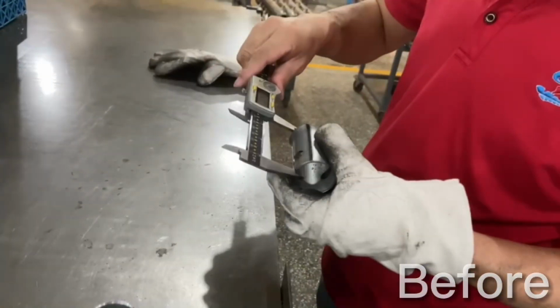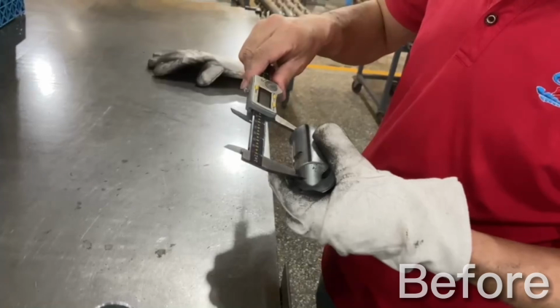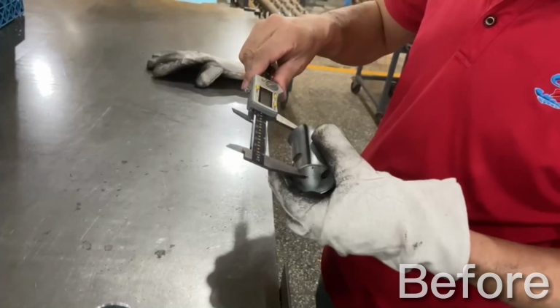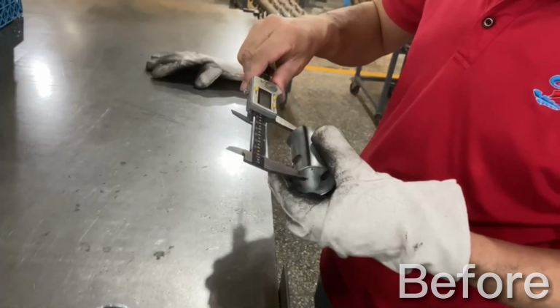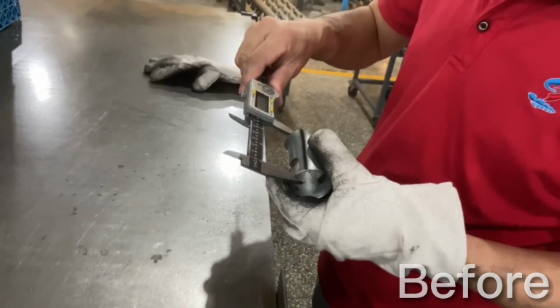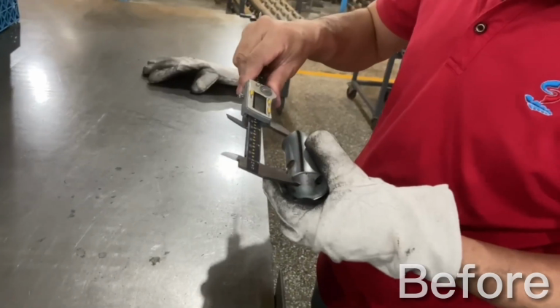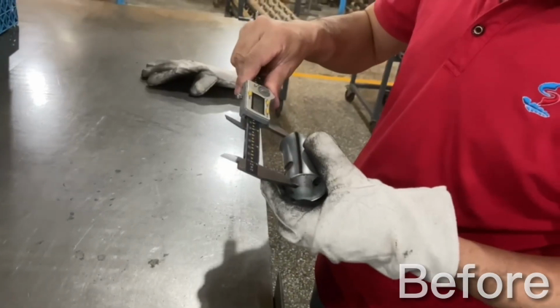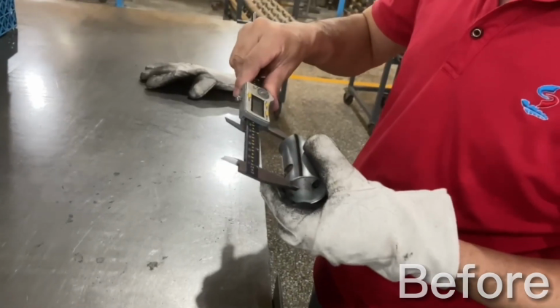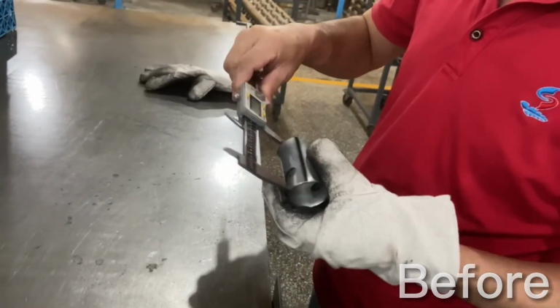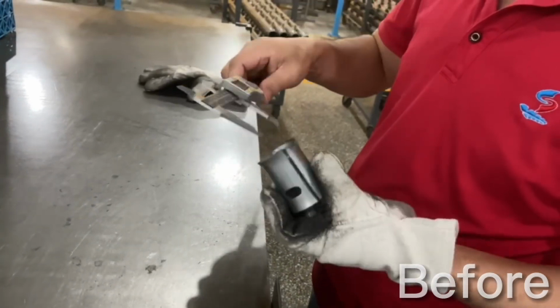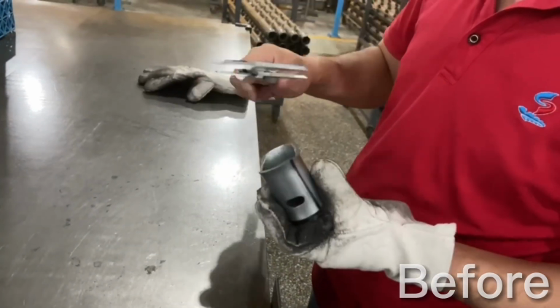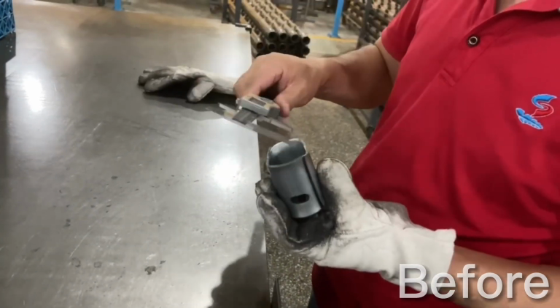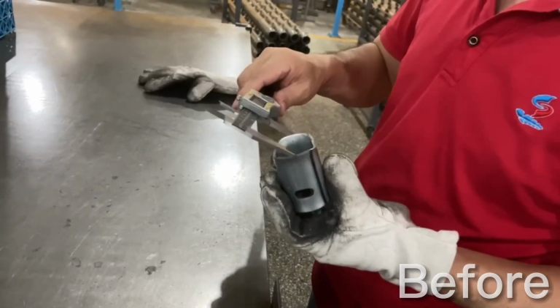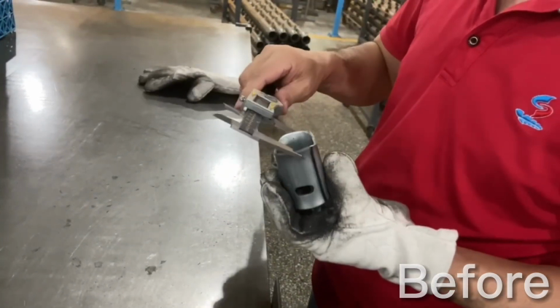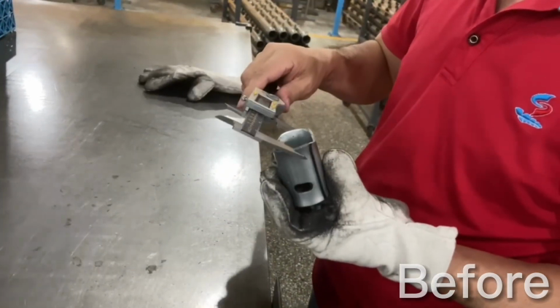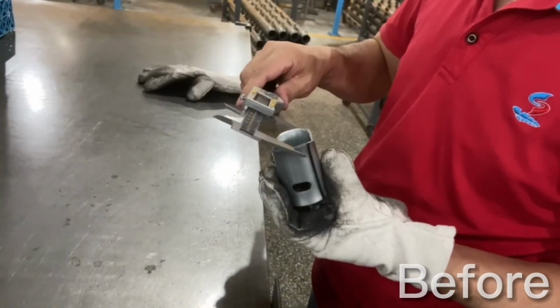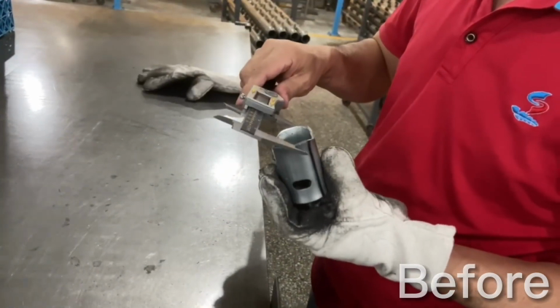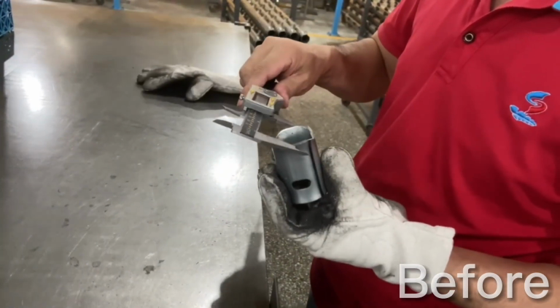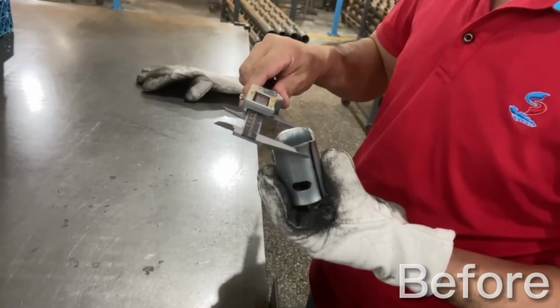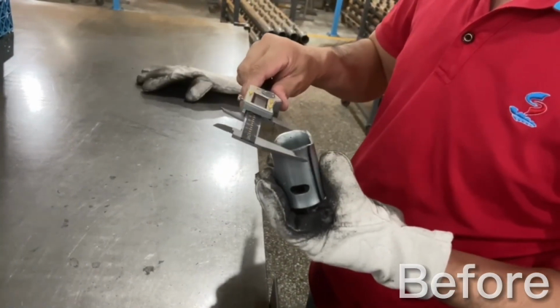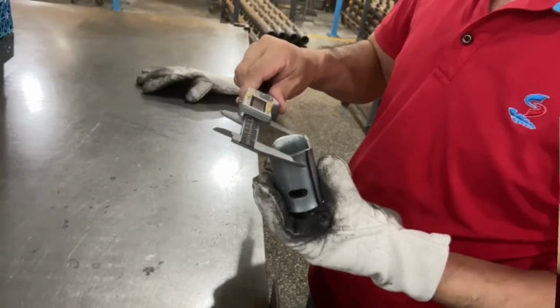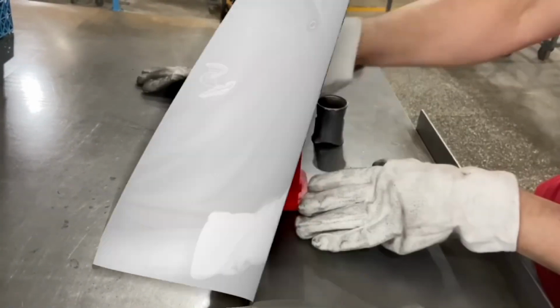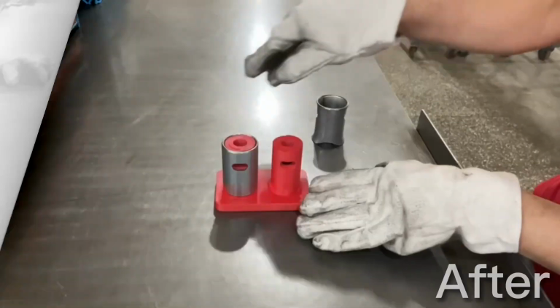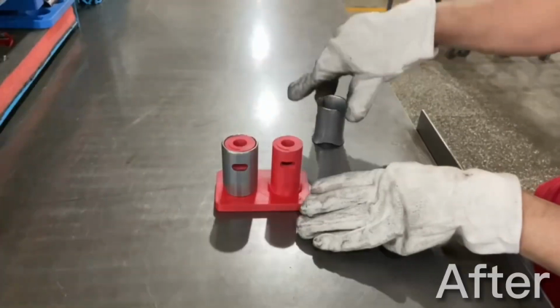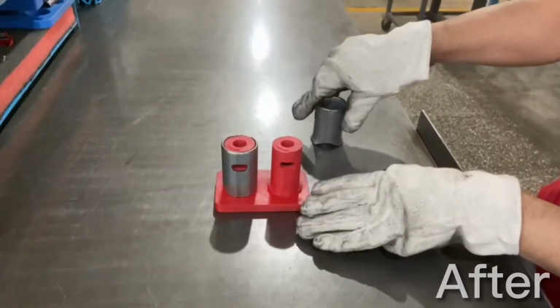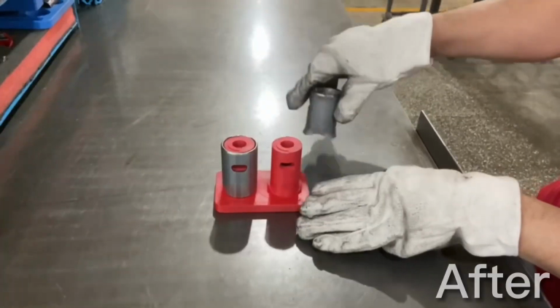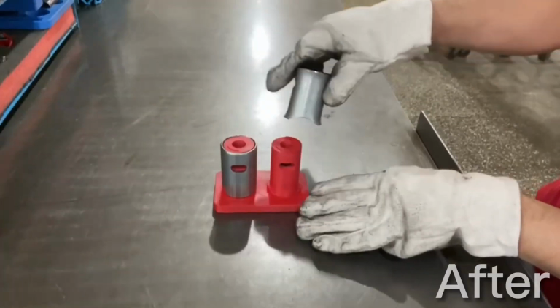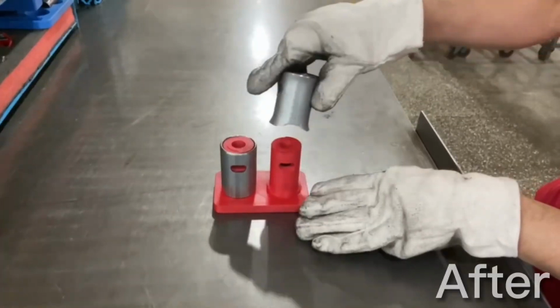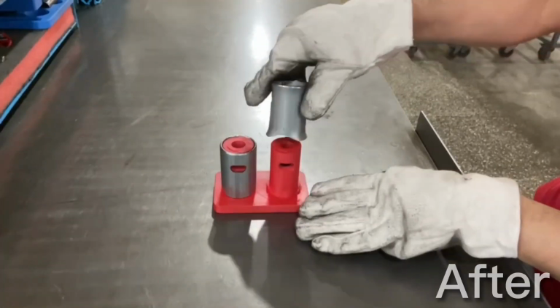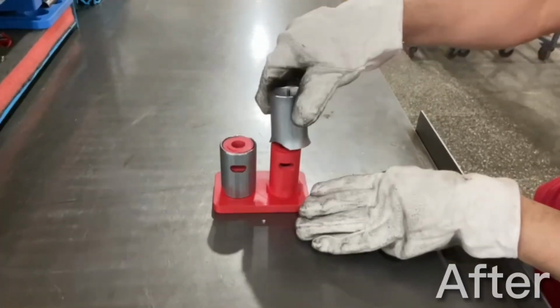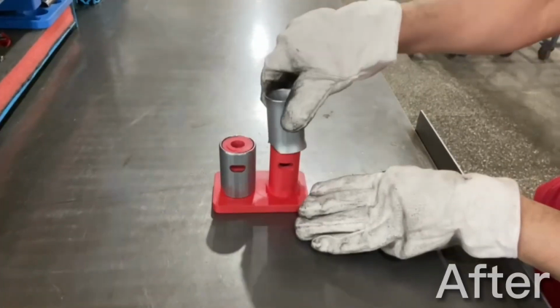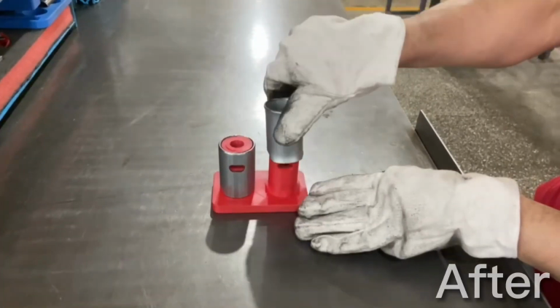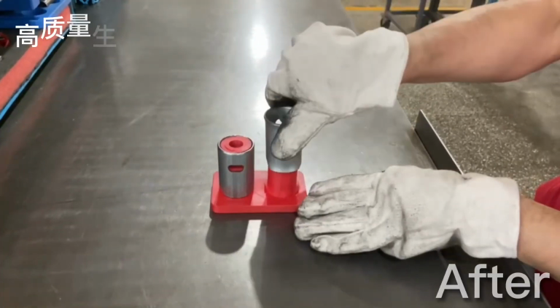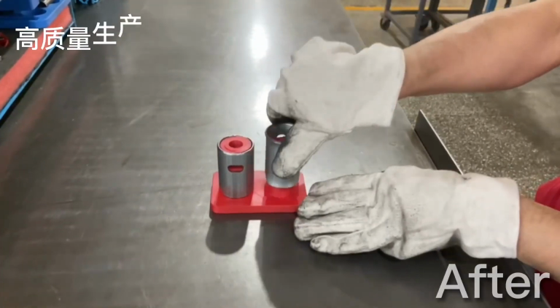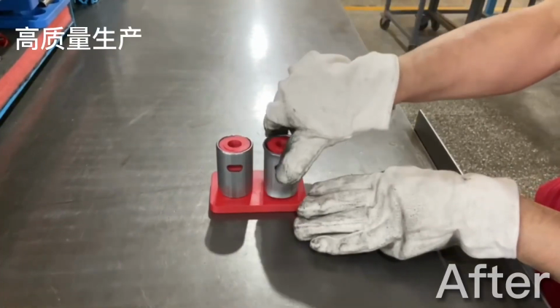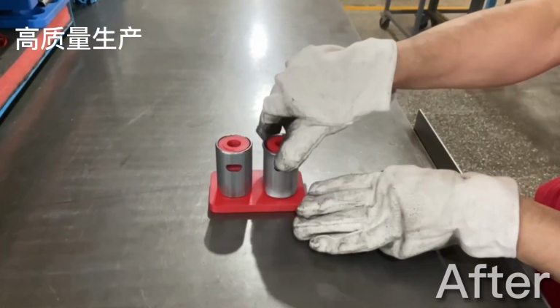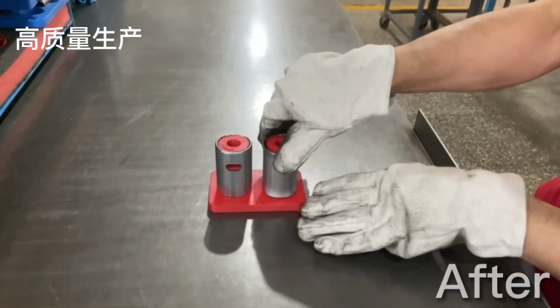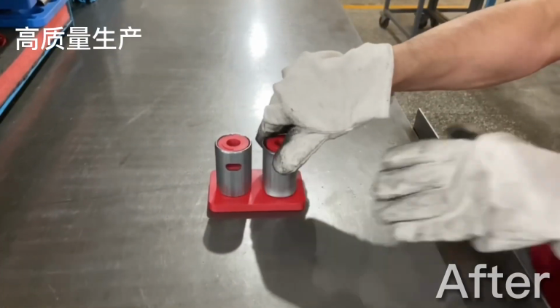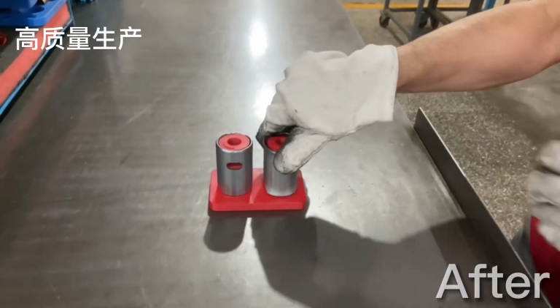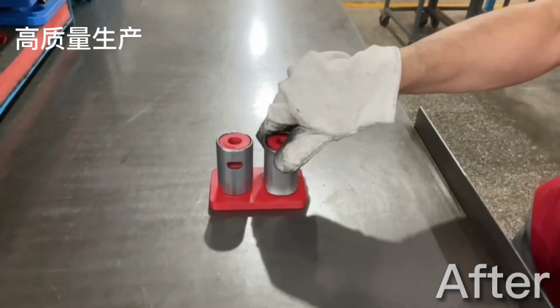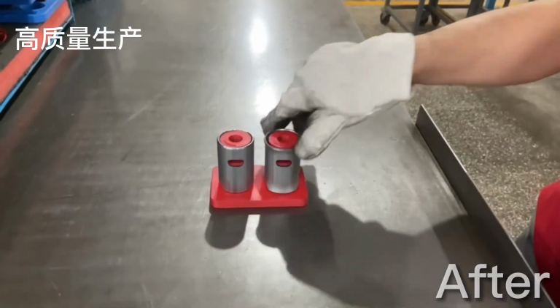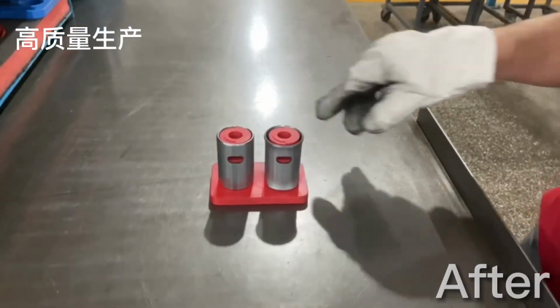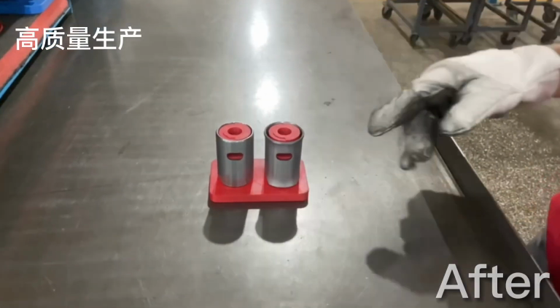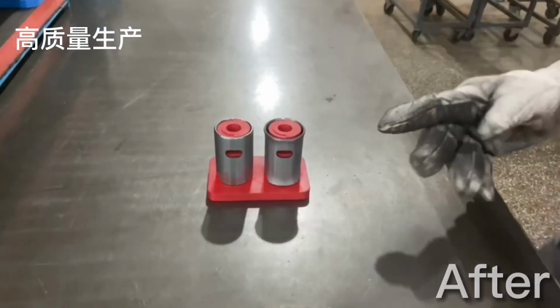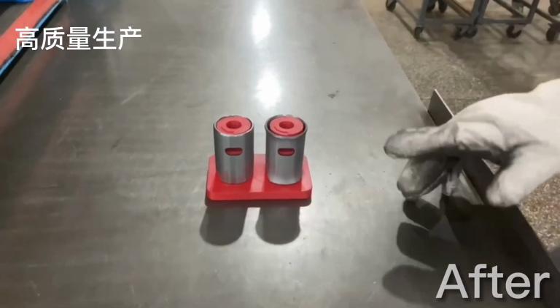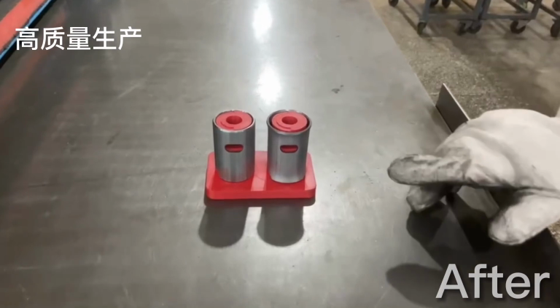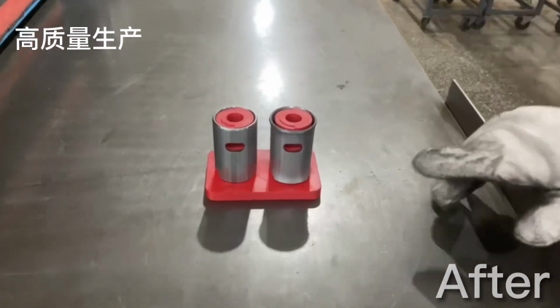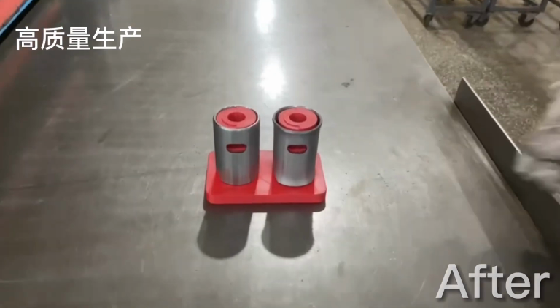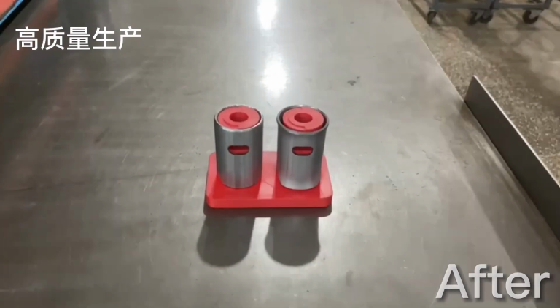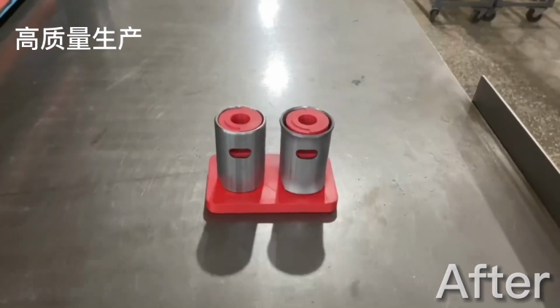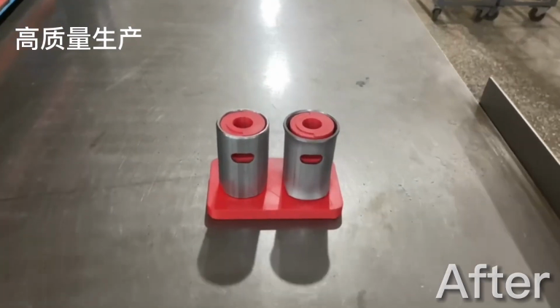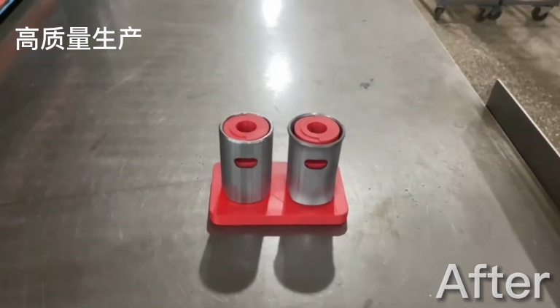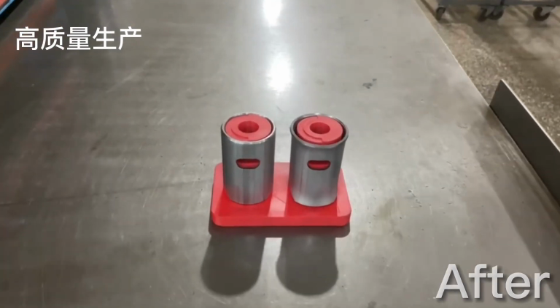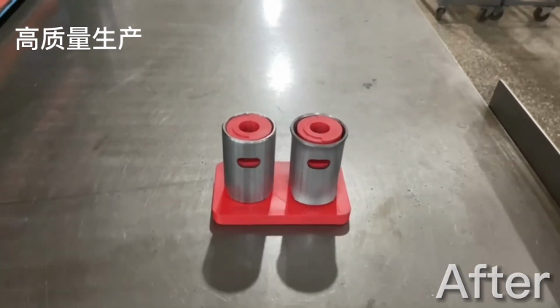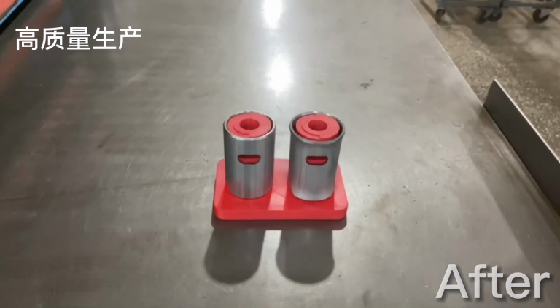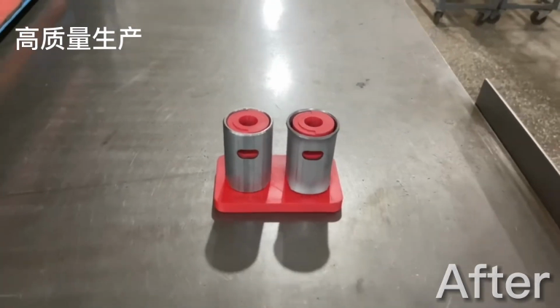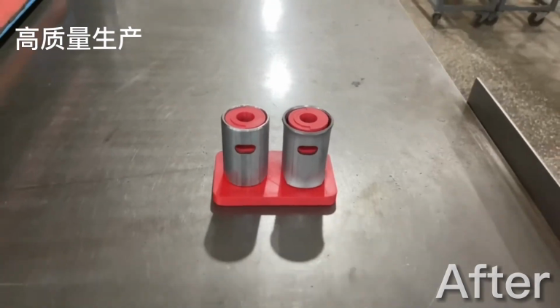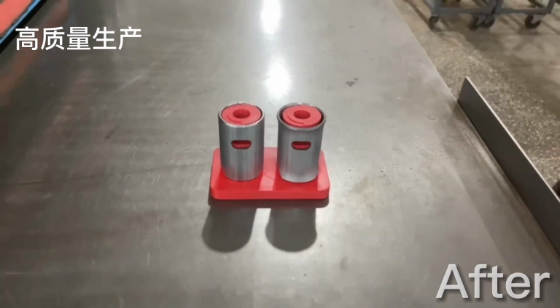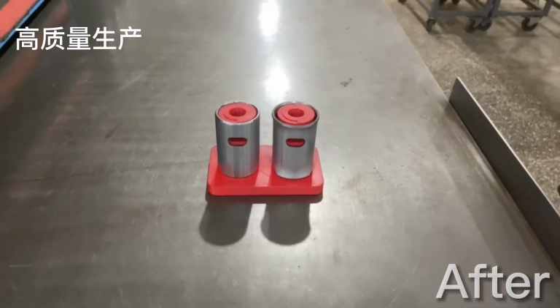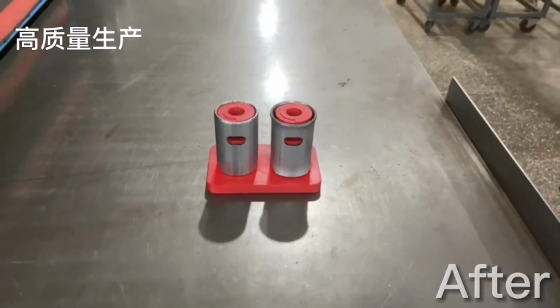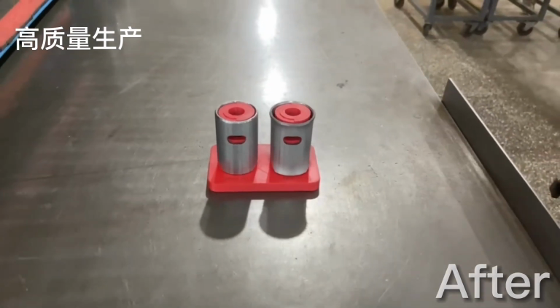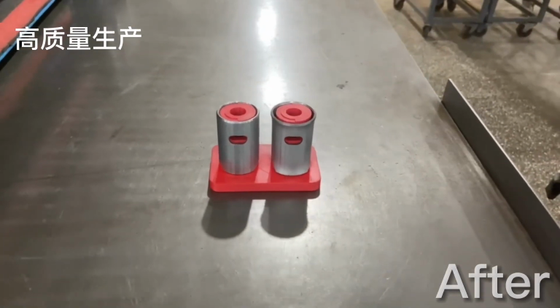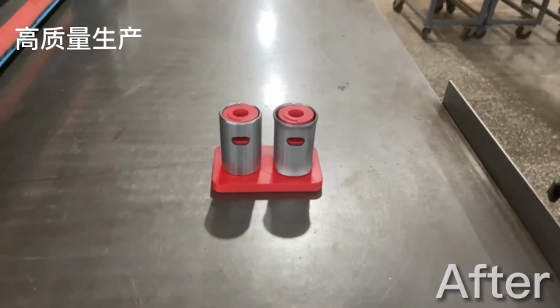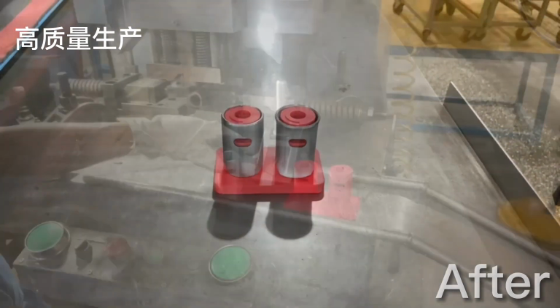First, there's no more risk of human error — possibly writing down the wrong number or reading the calipers wrong. Now, if it fits perfectly we know we've done it right.